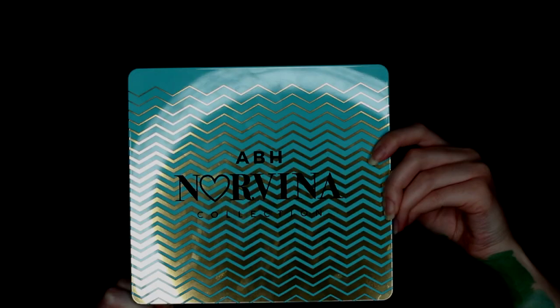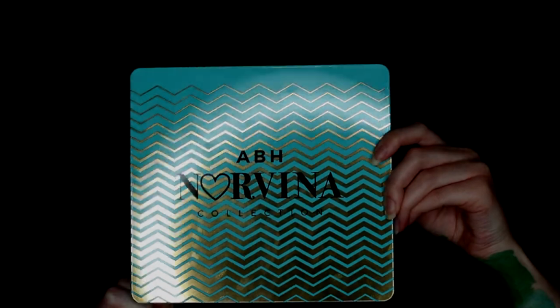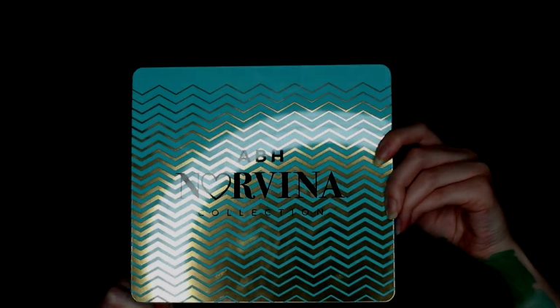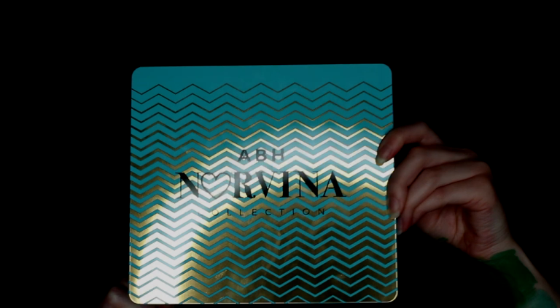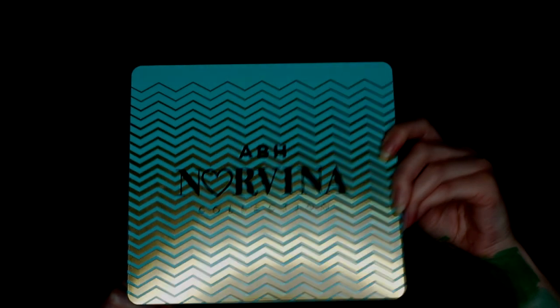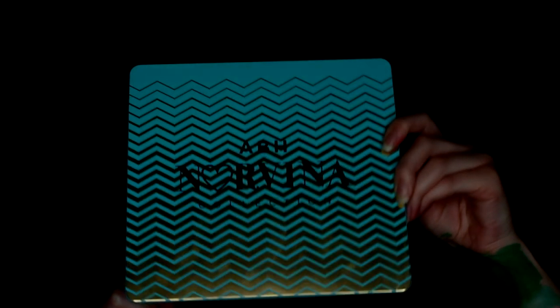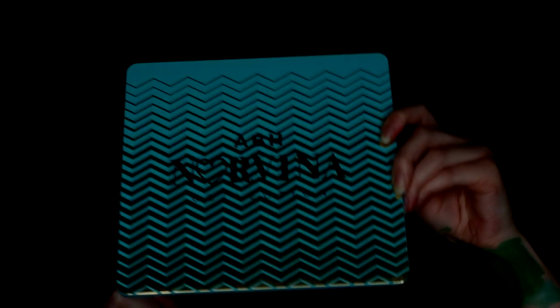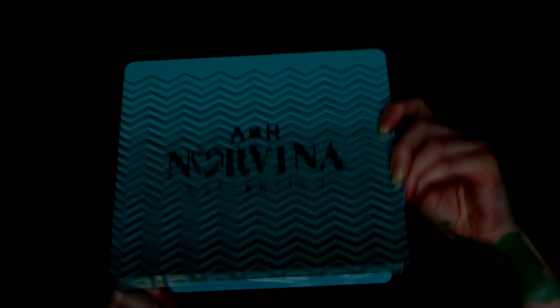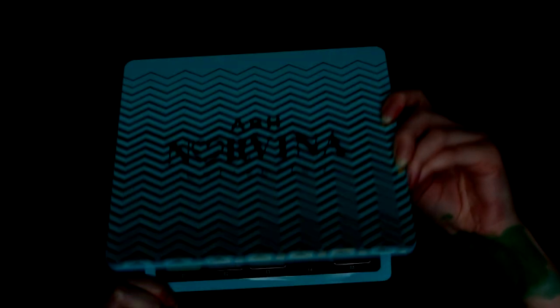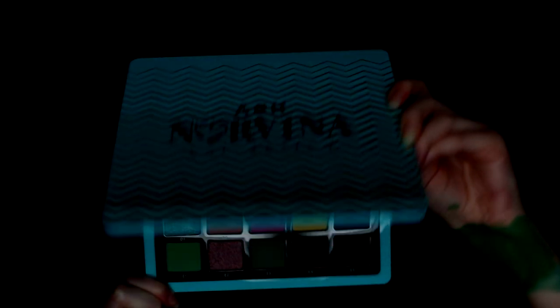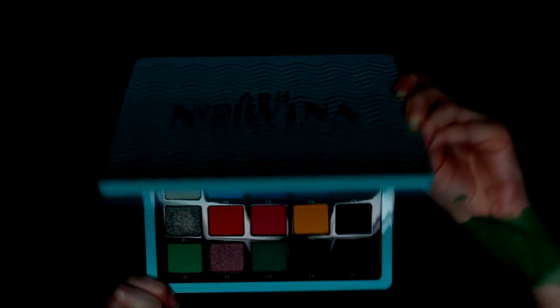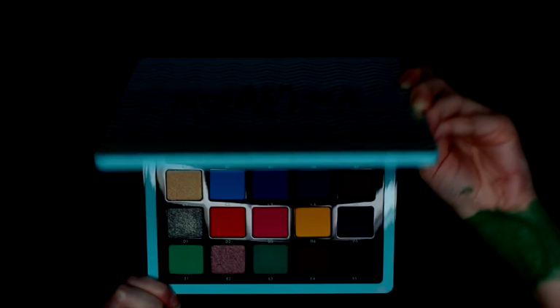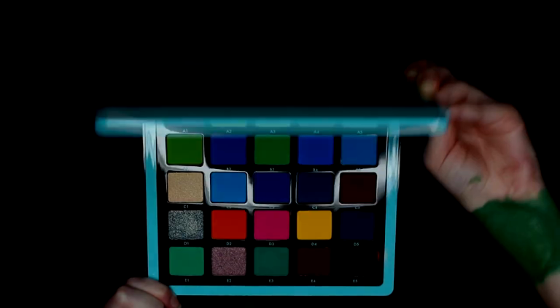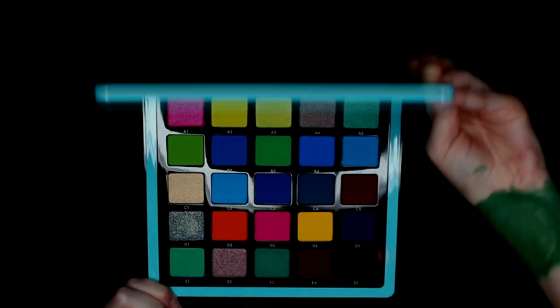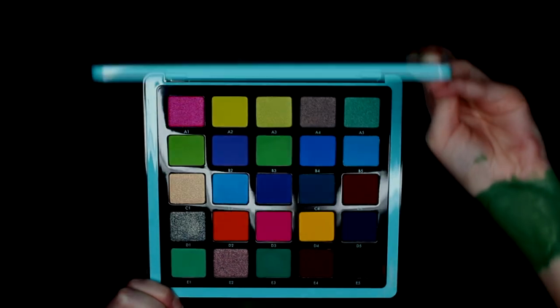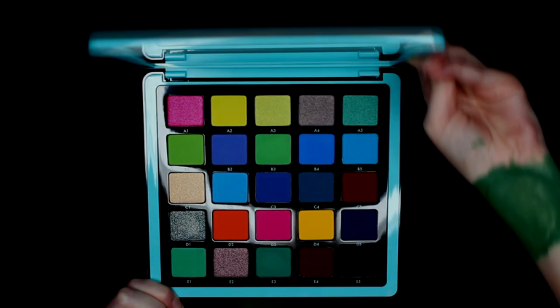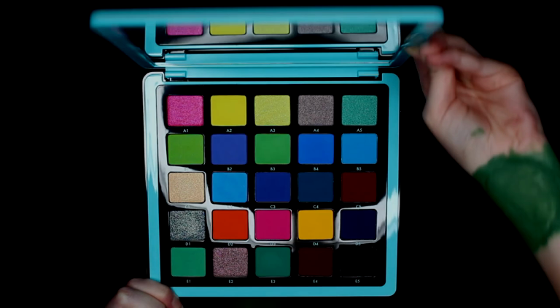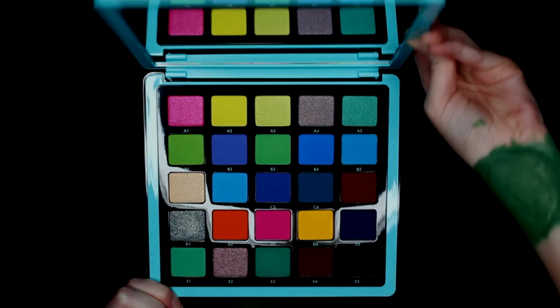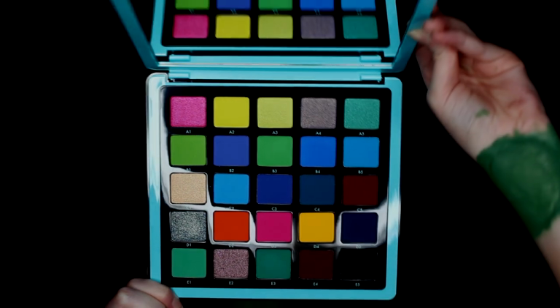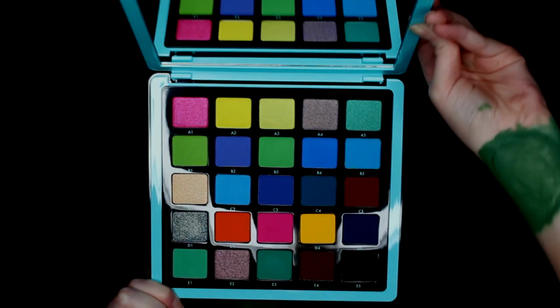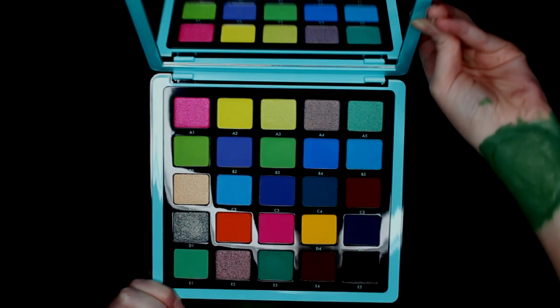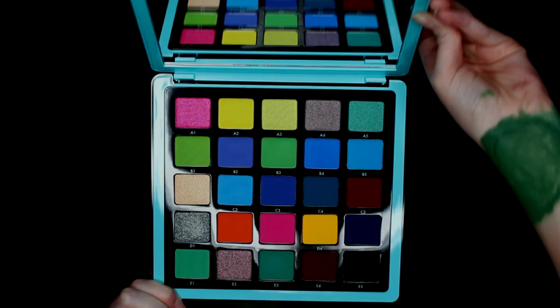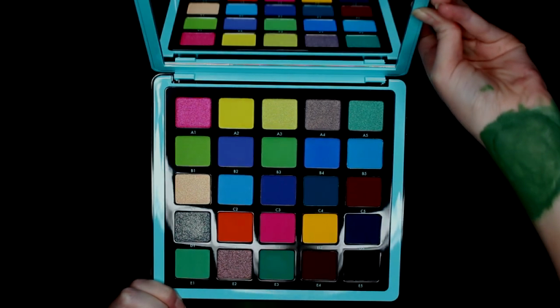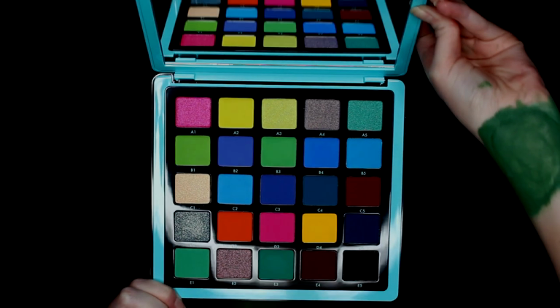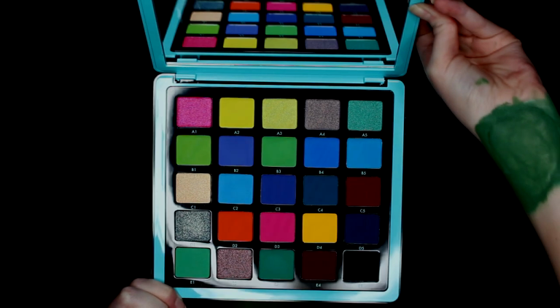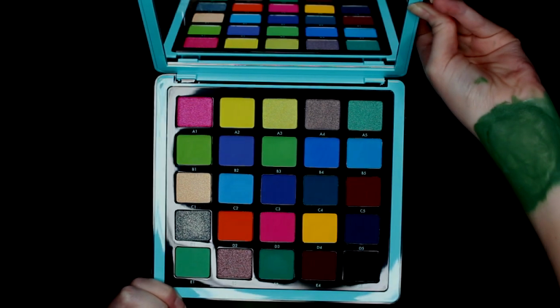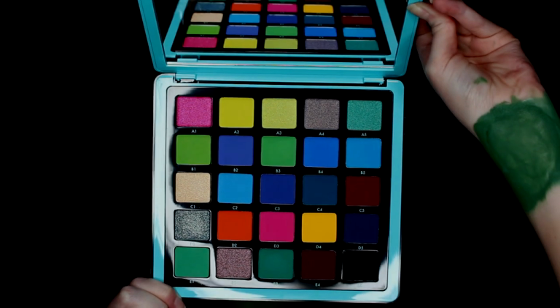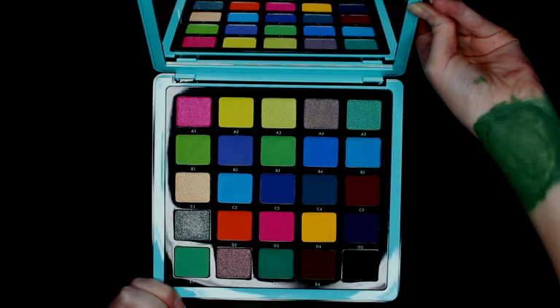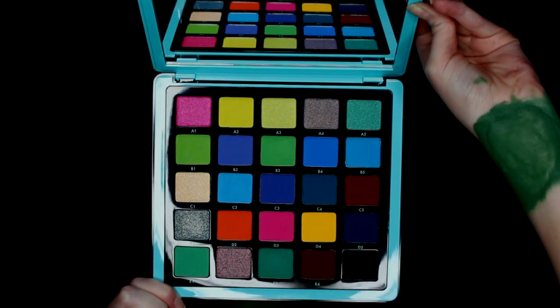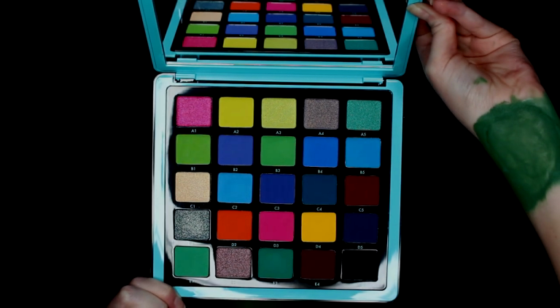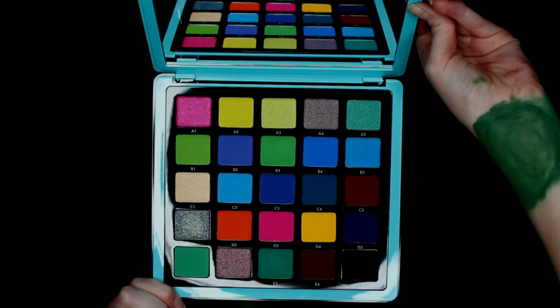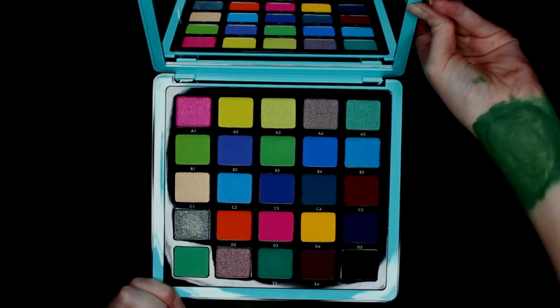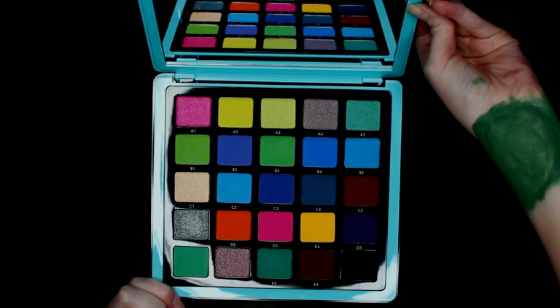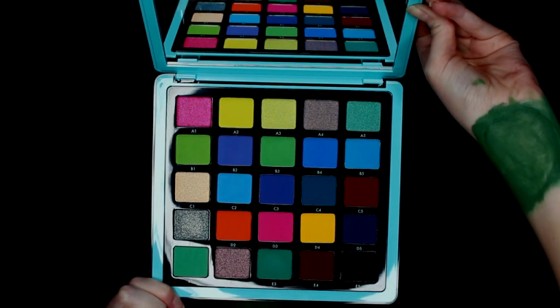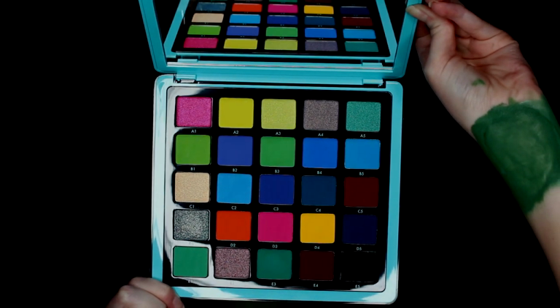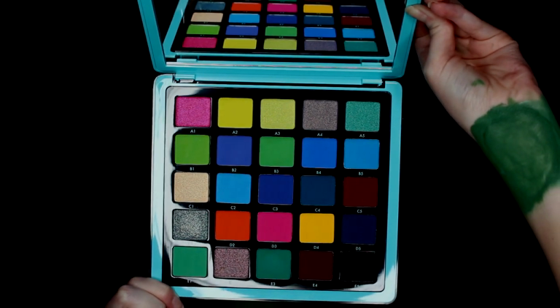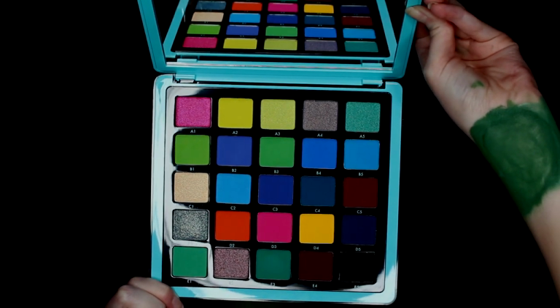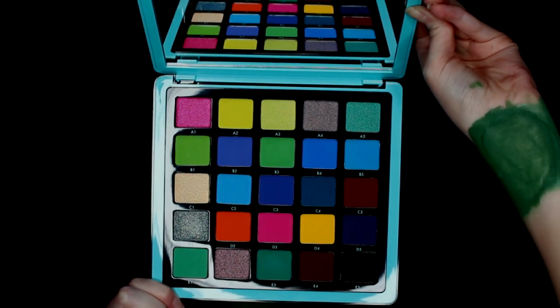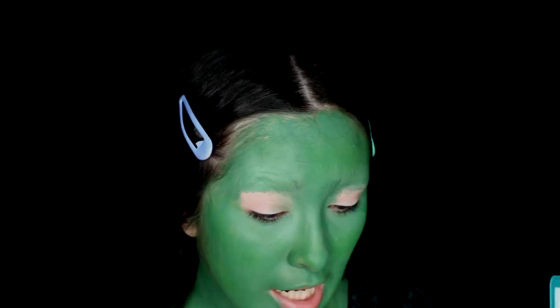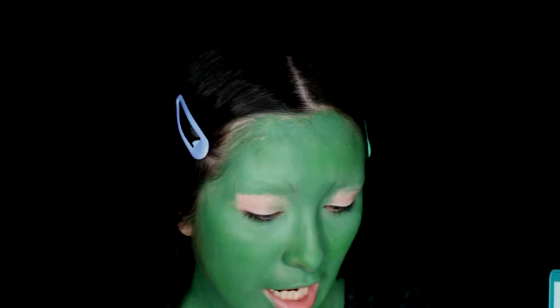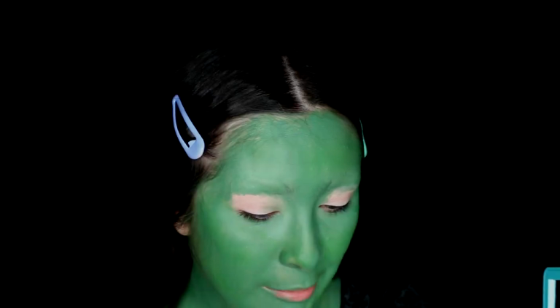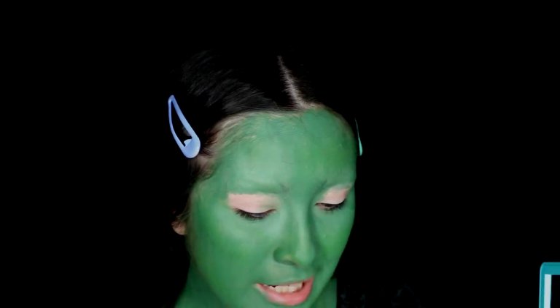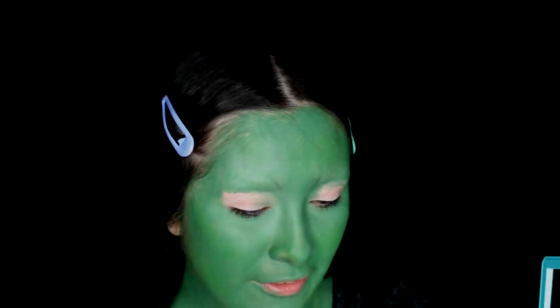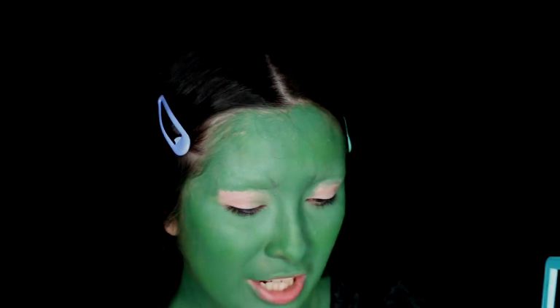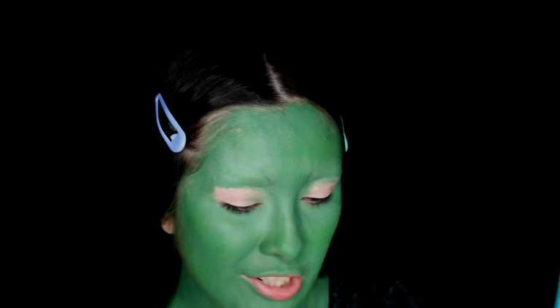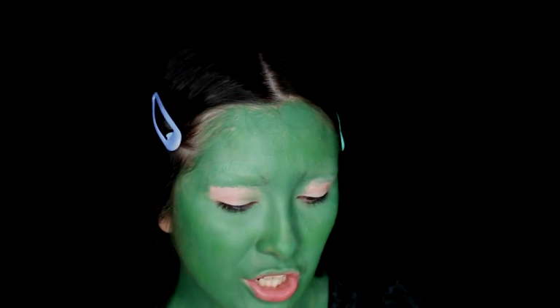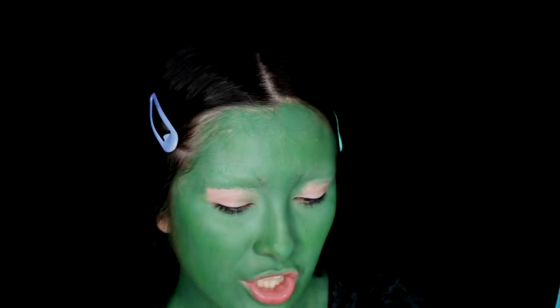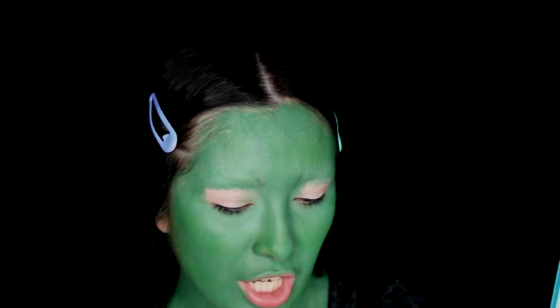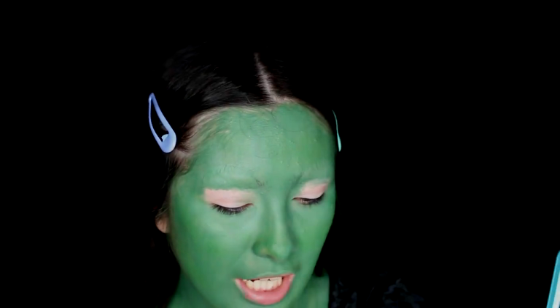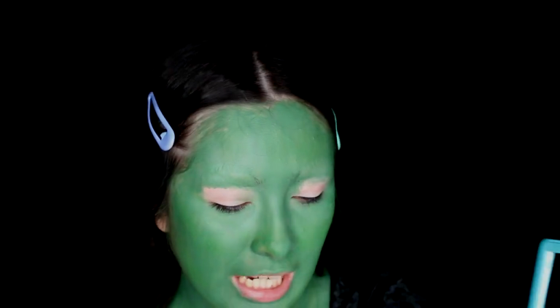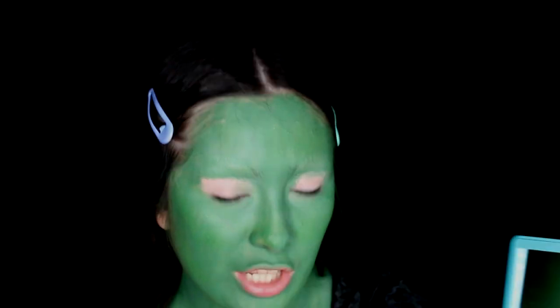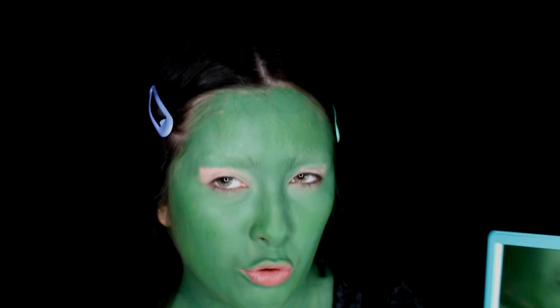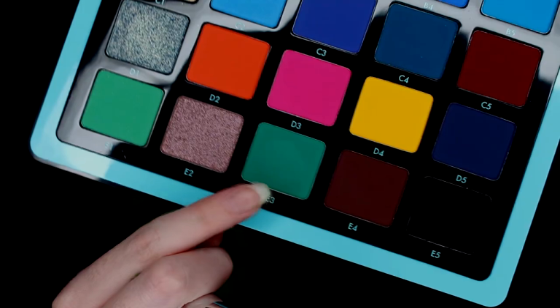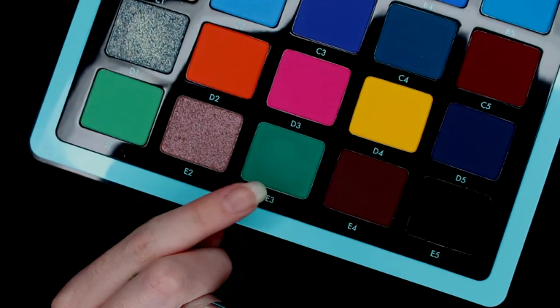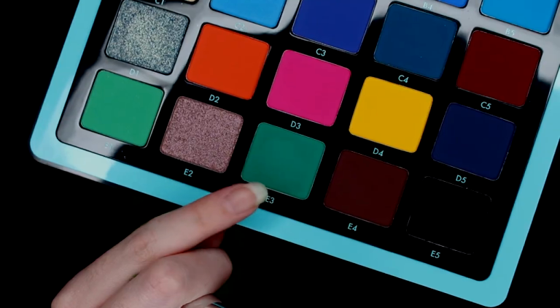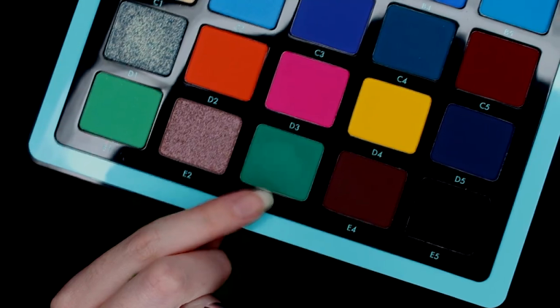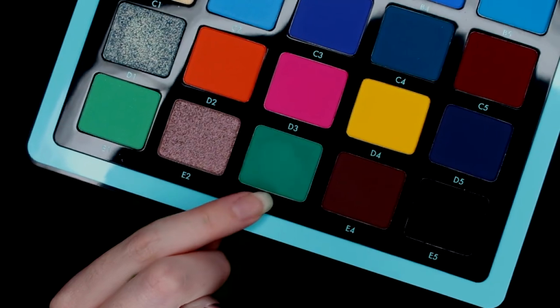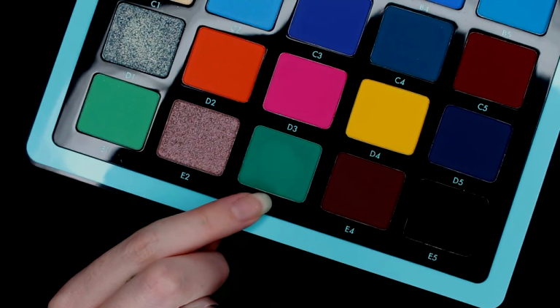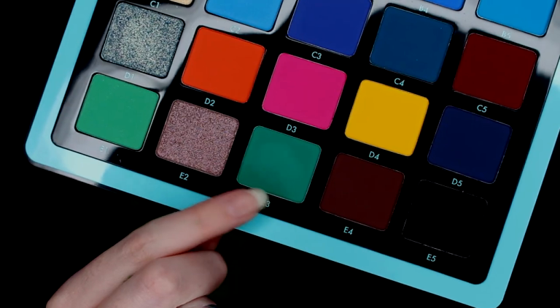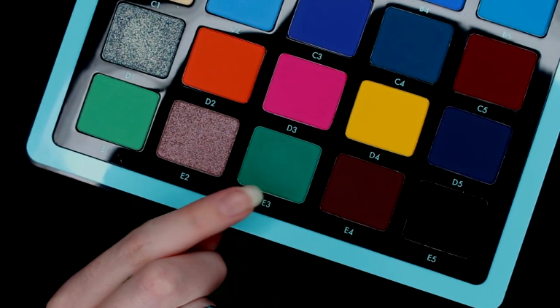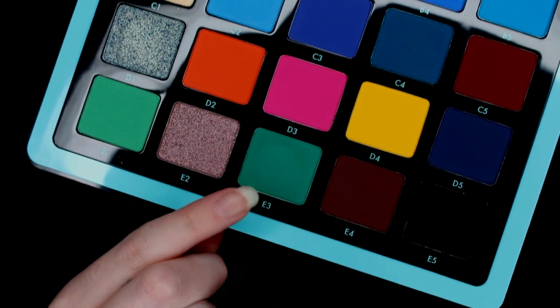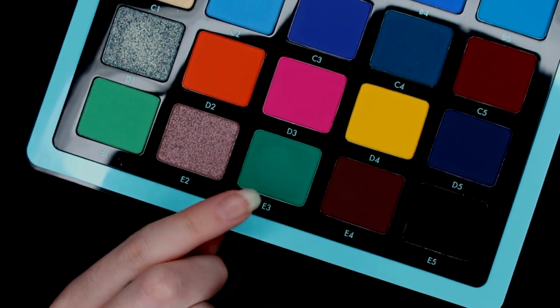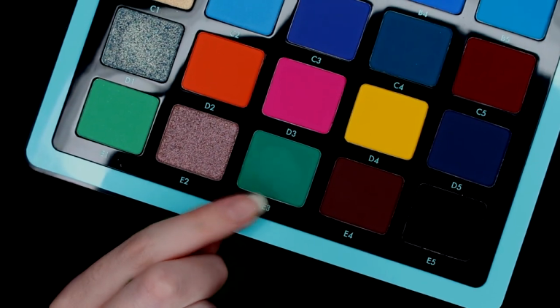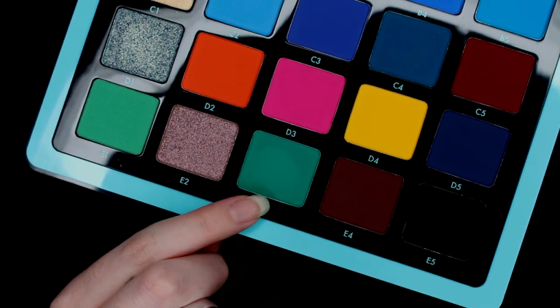Next I'm going to contour my face, and I'm using the Norvina Volume 2 palette. I'm going to be diving into the shade E3 for contour.